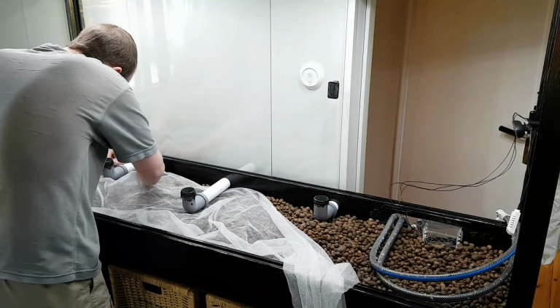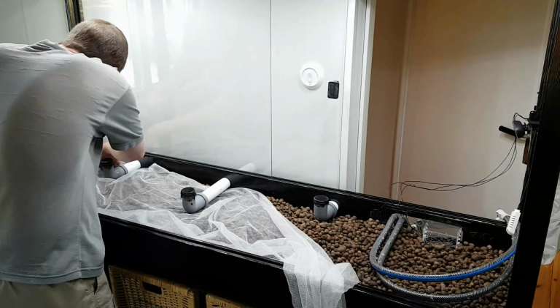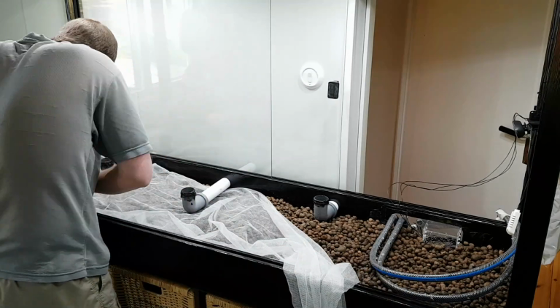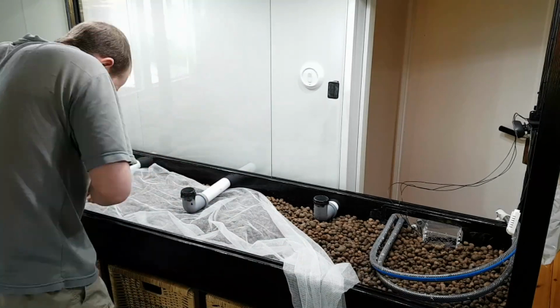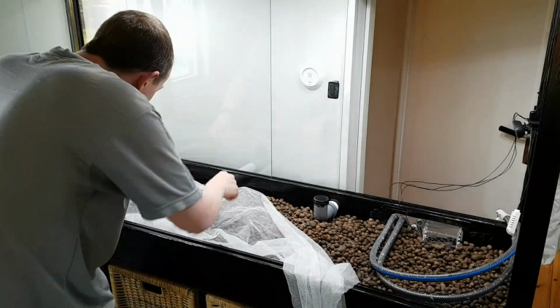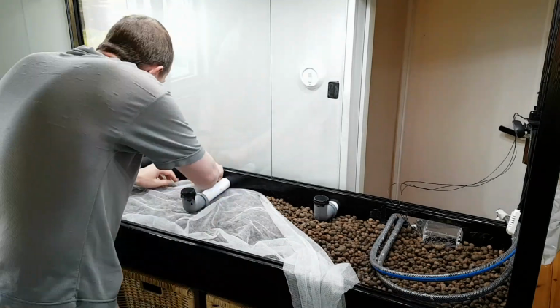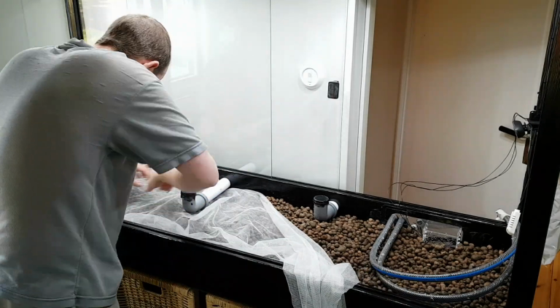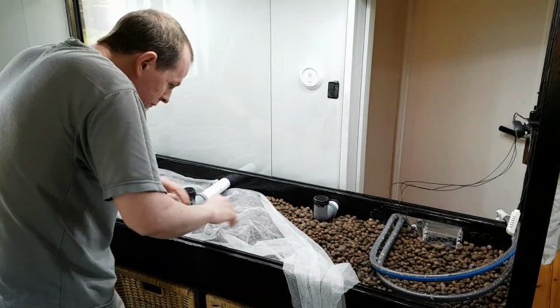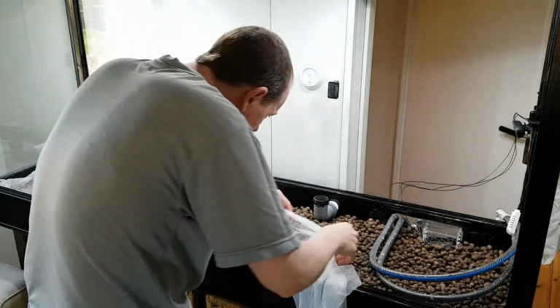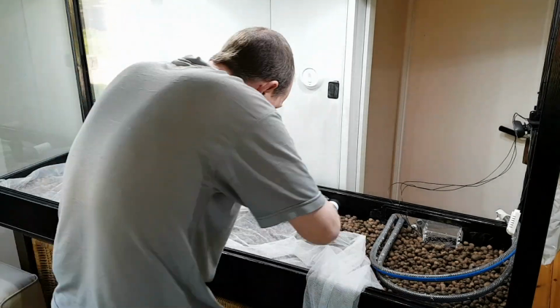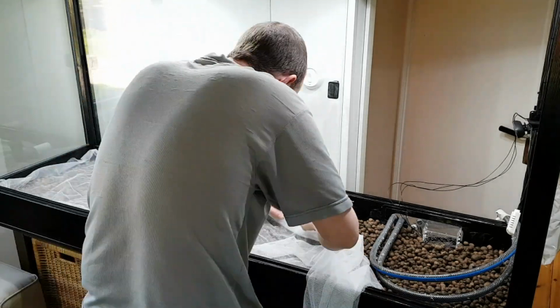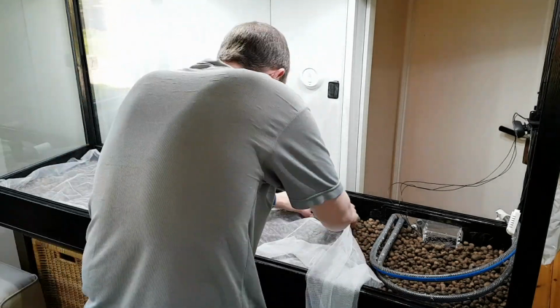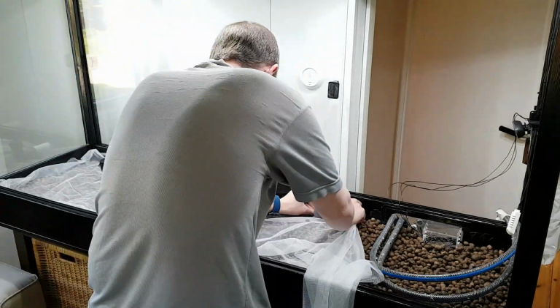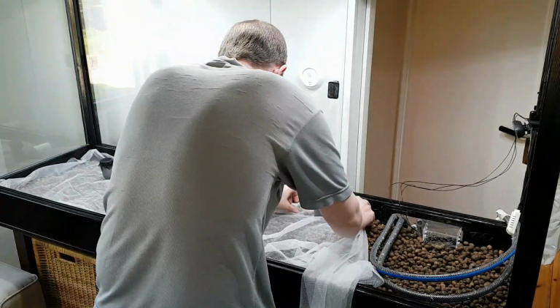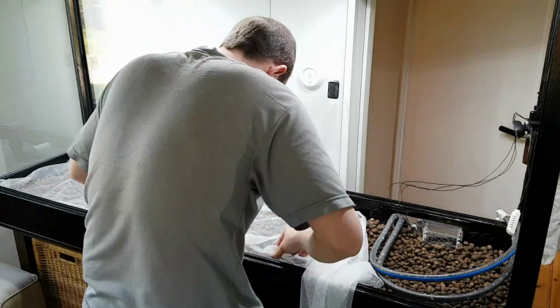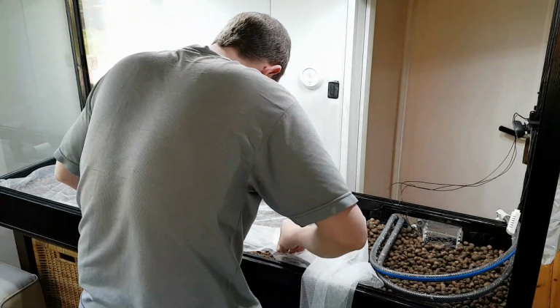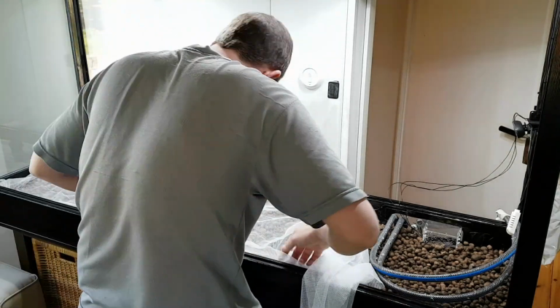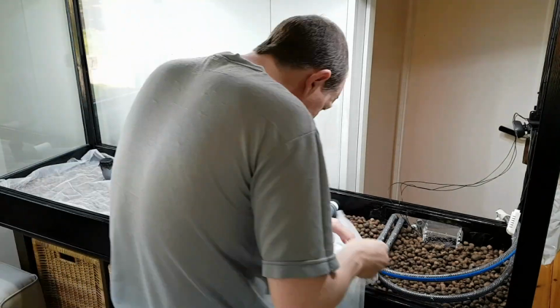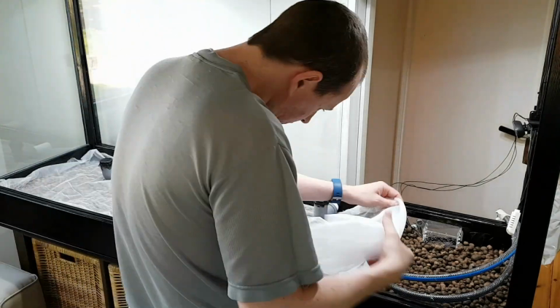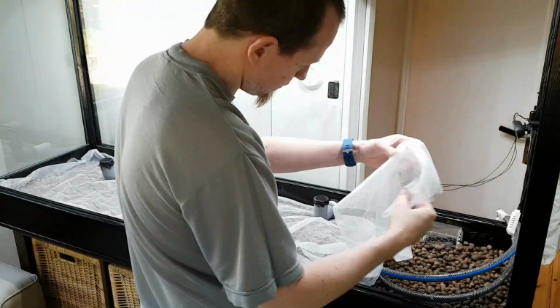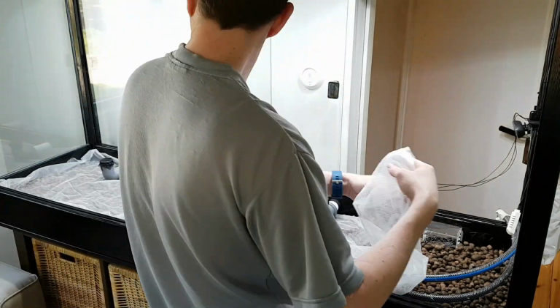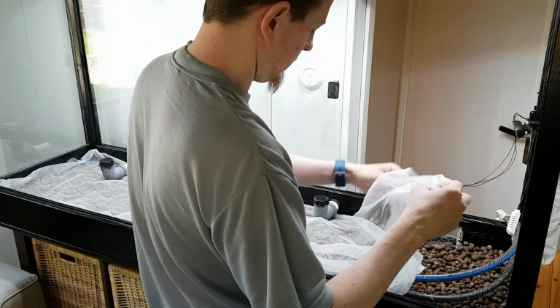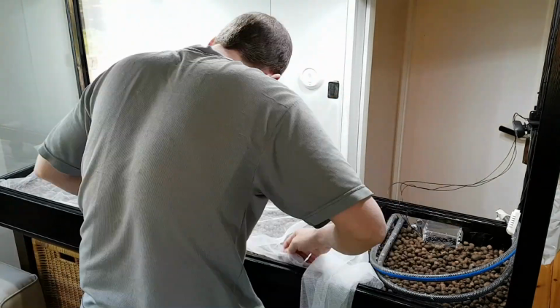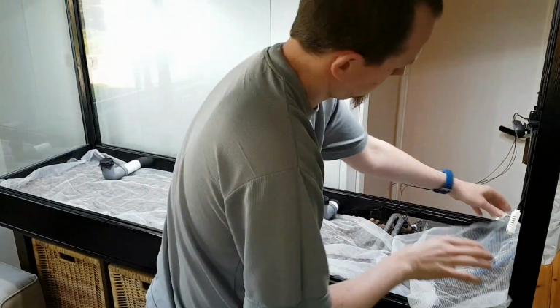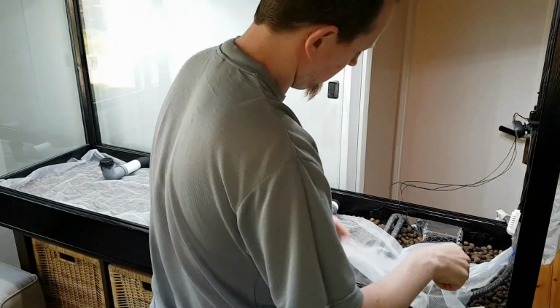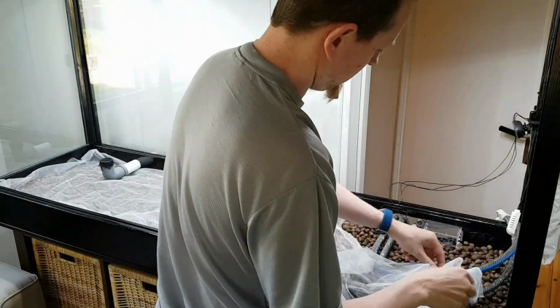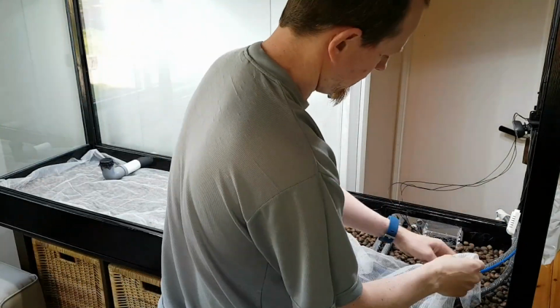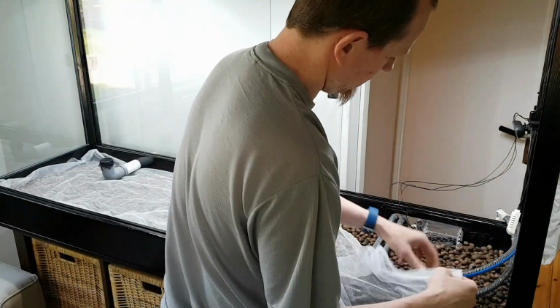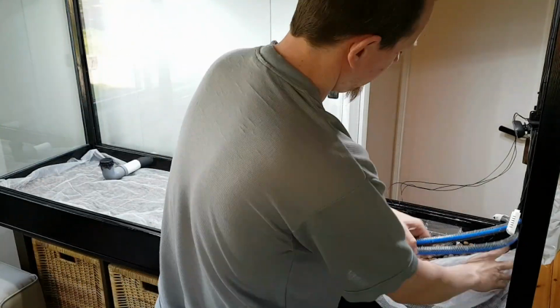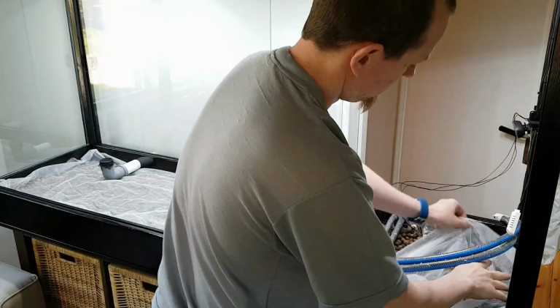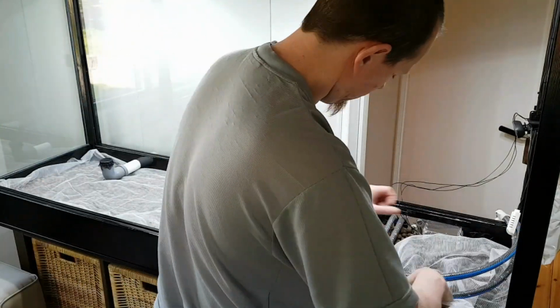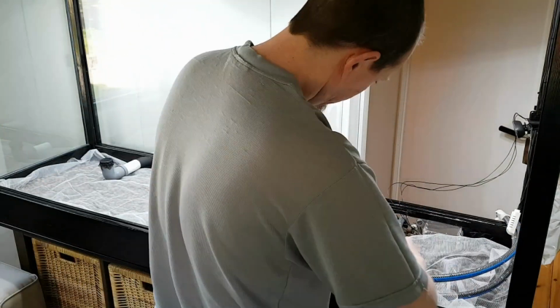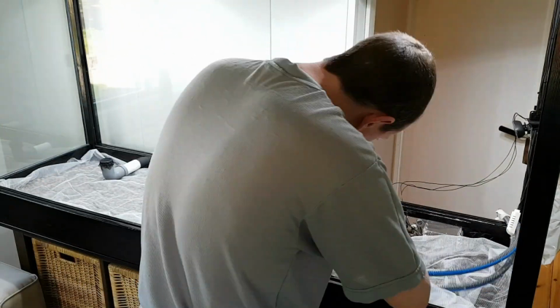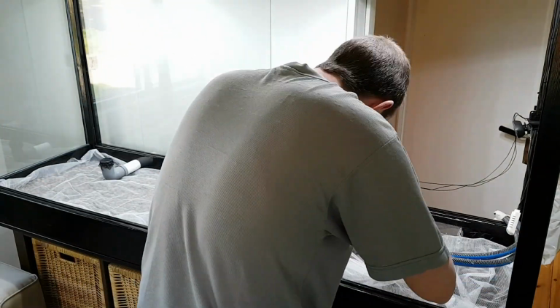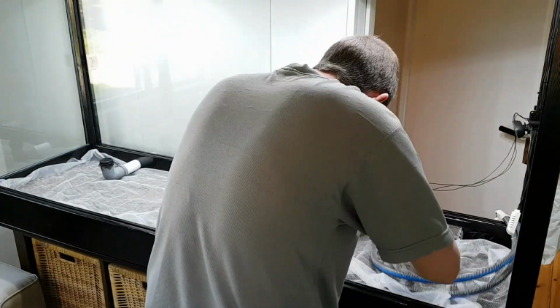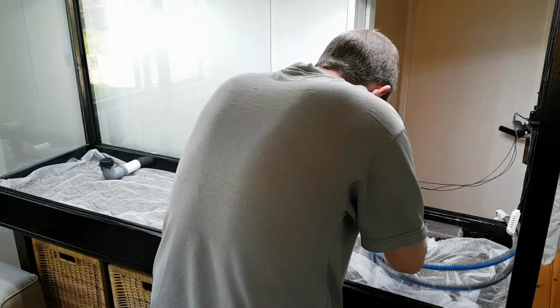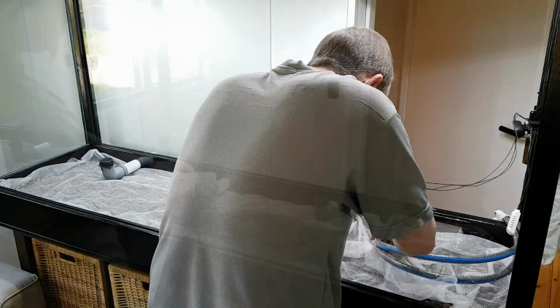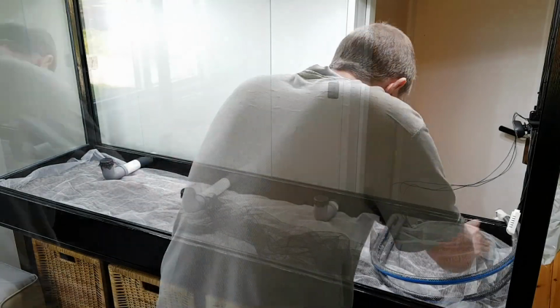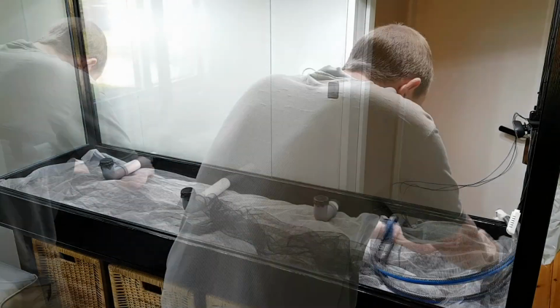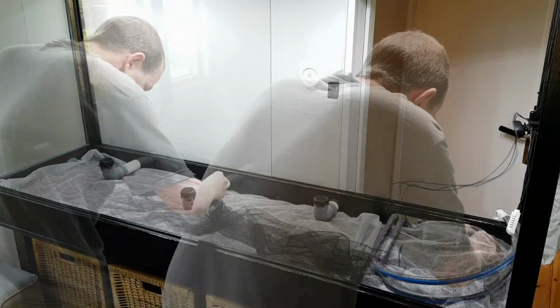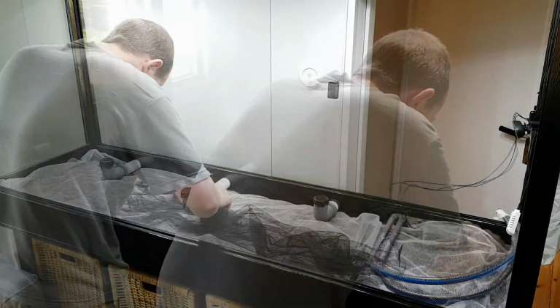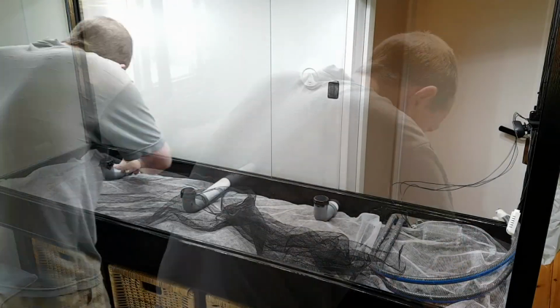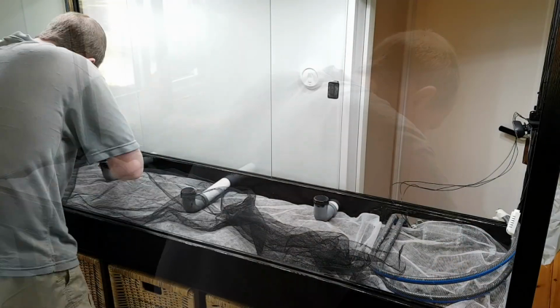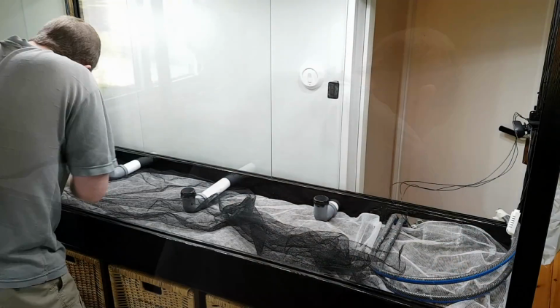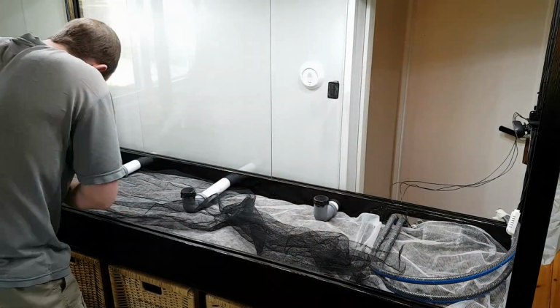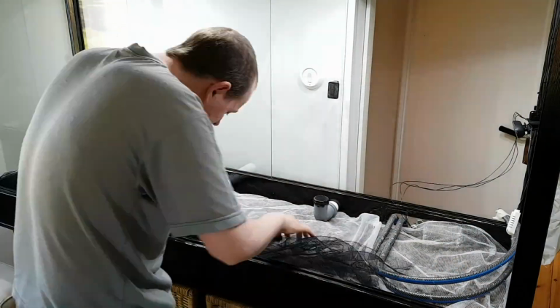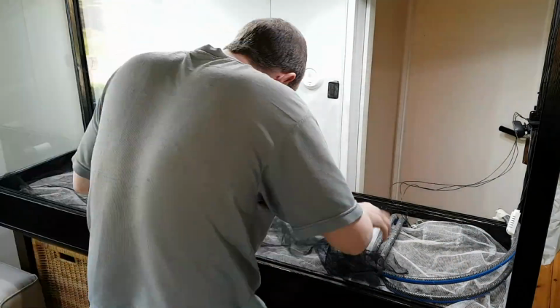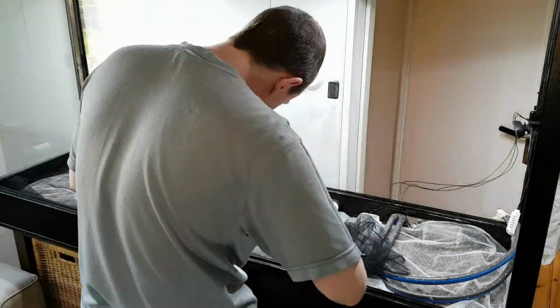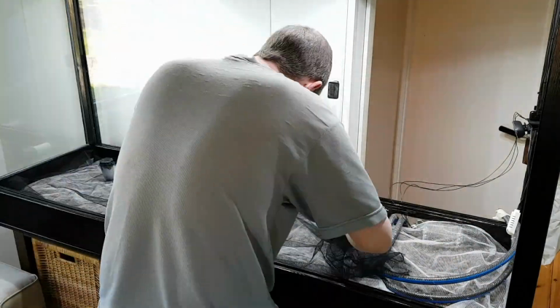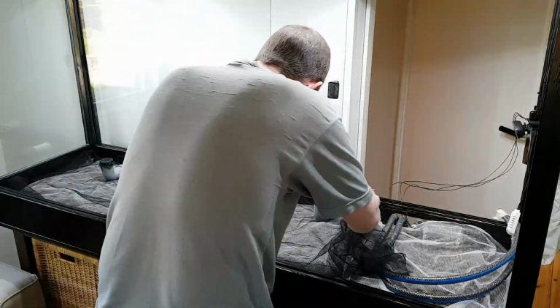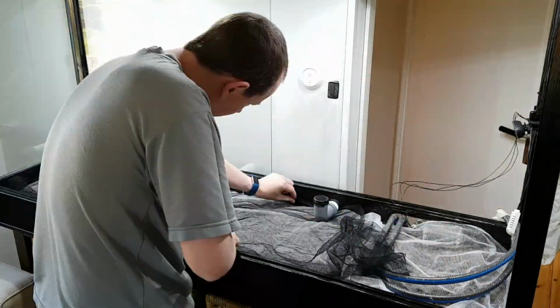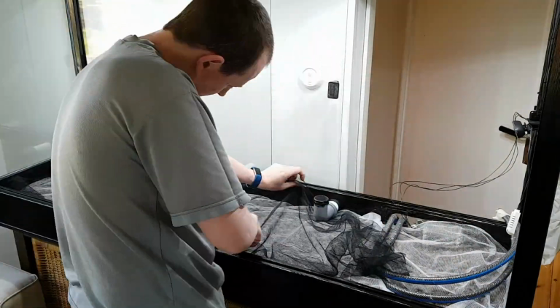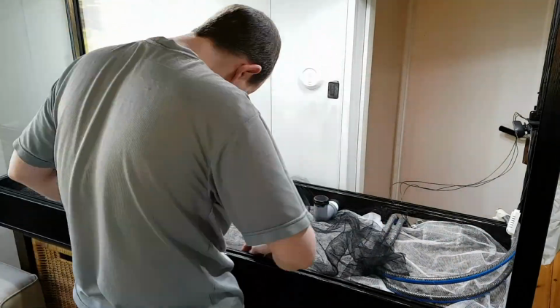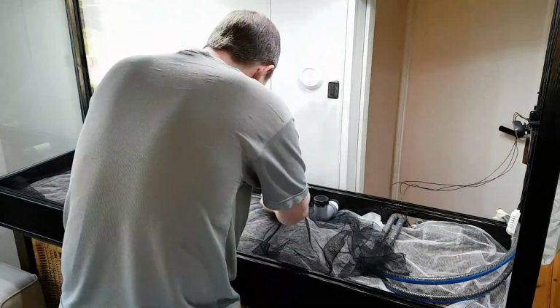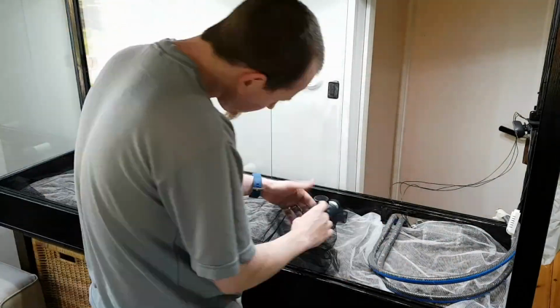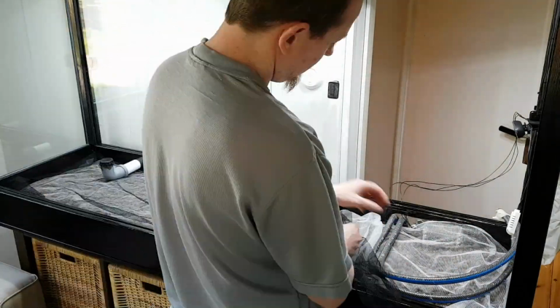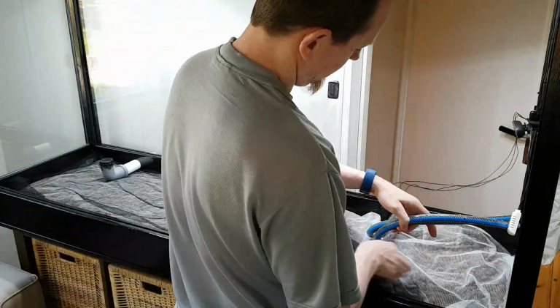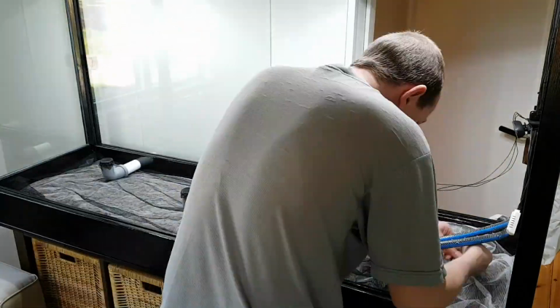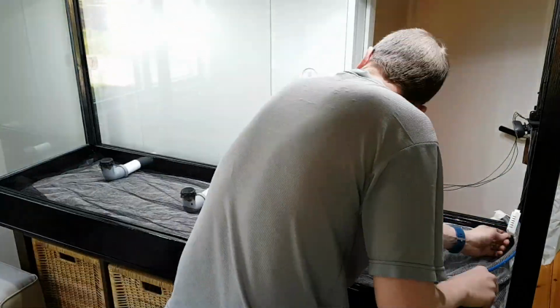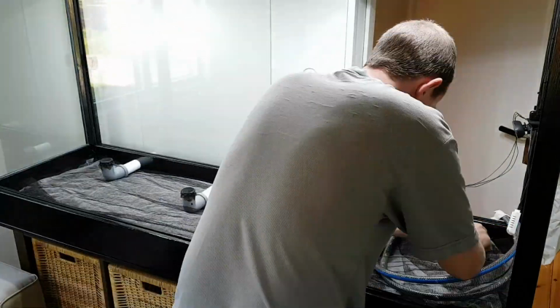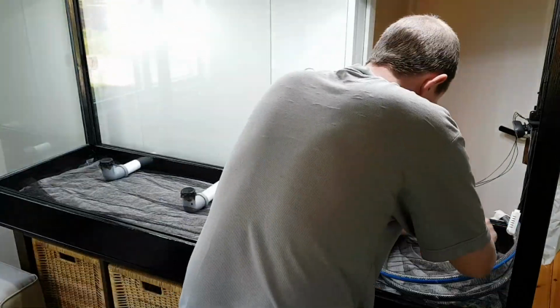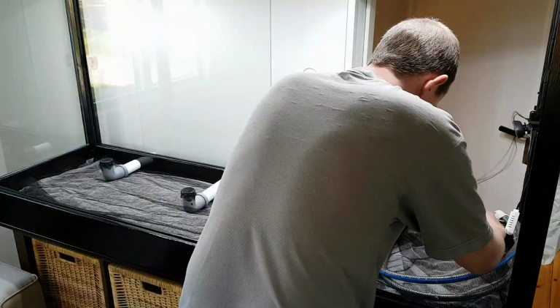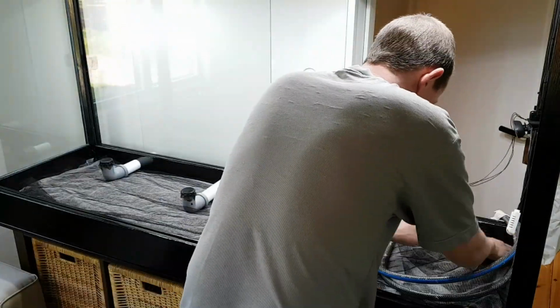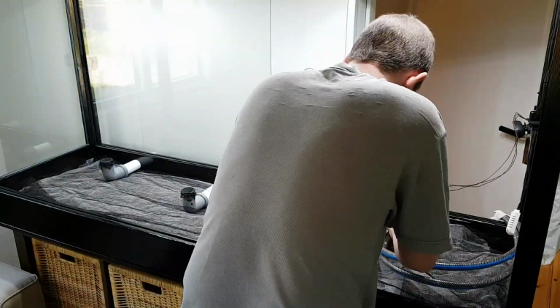I cover the pebbles with 2 sheets of nylon mosquito netting. This is to stop the substrate from migrating into the clay pebbles.